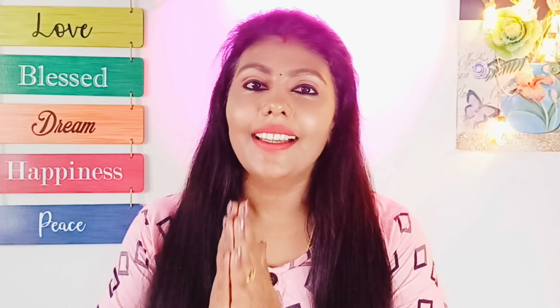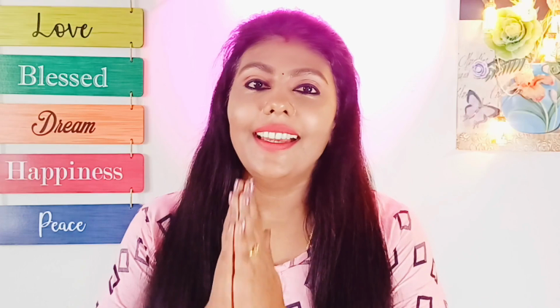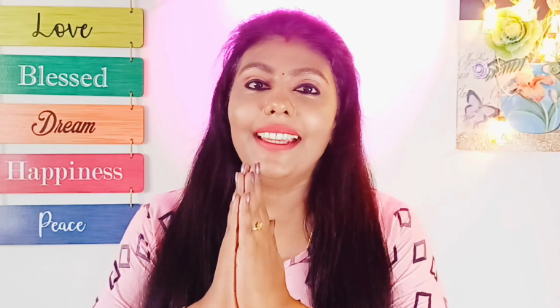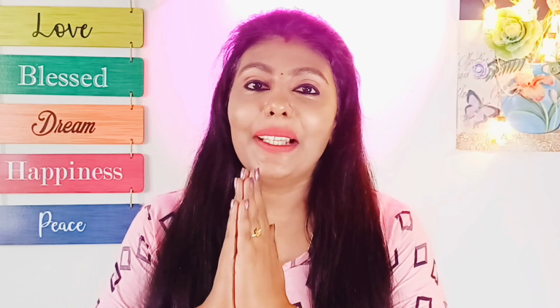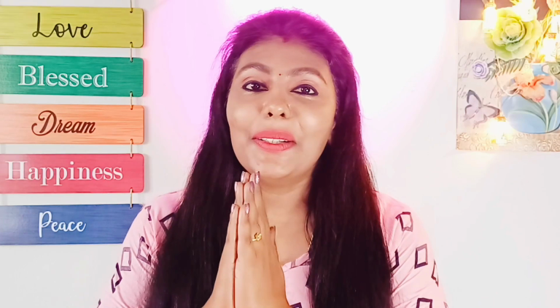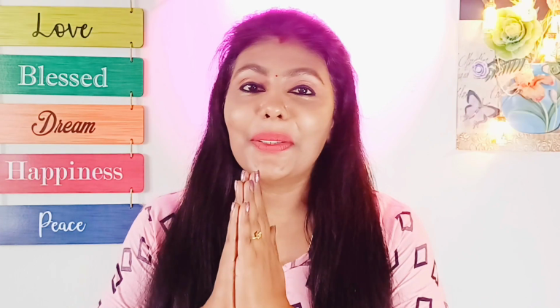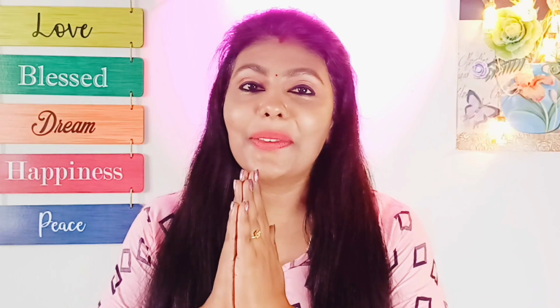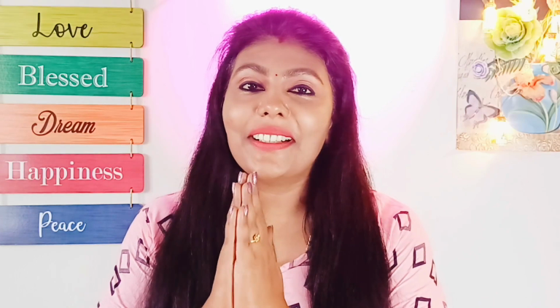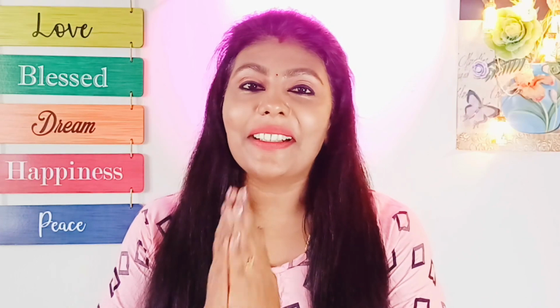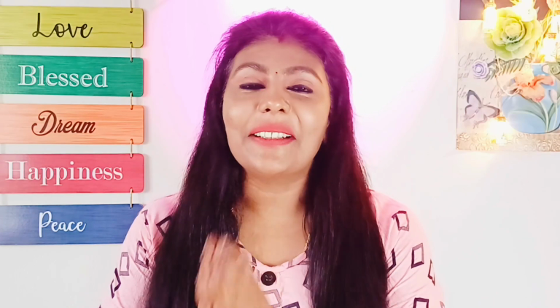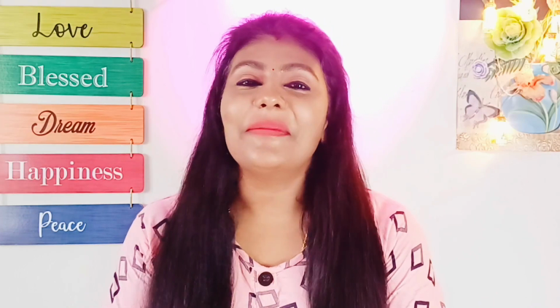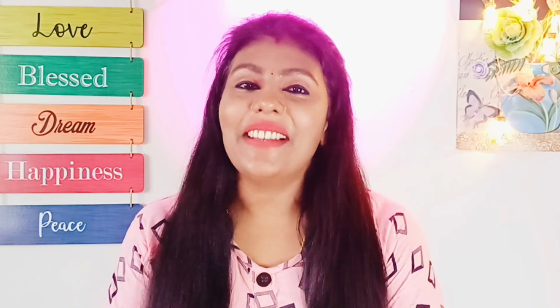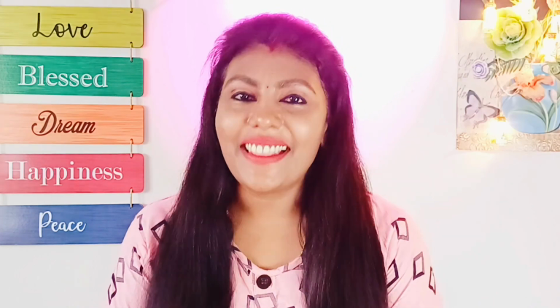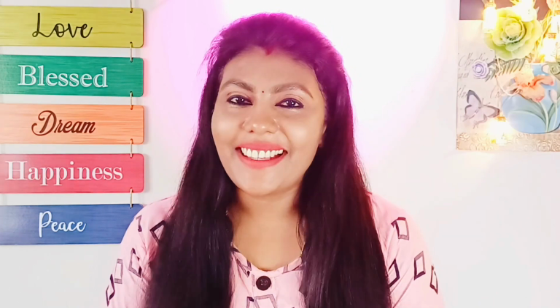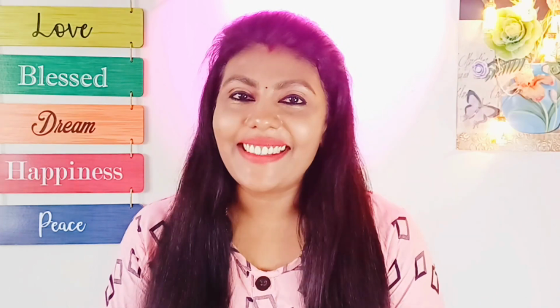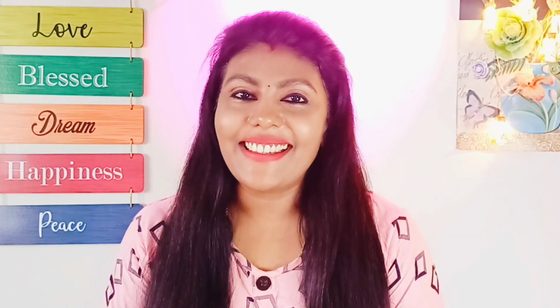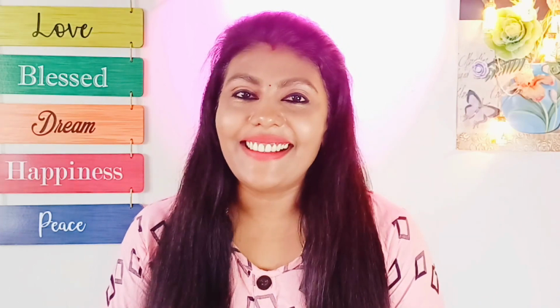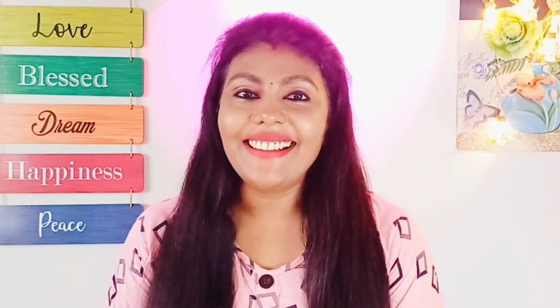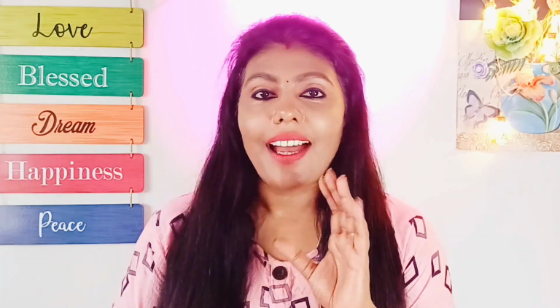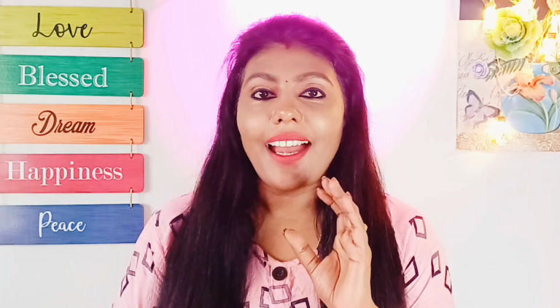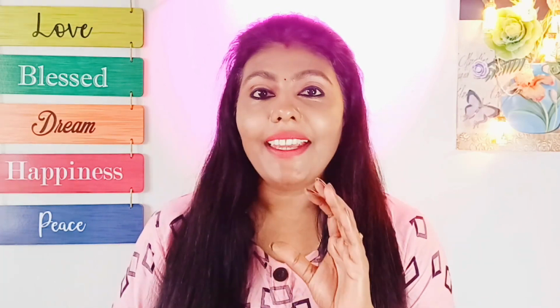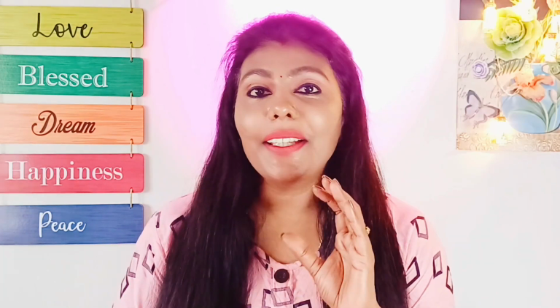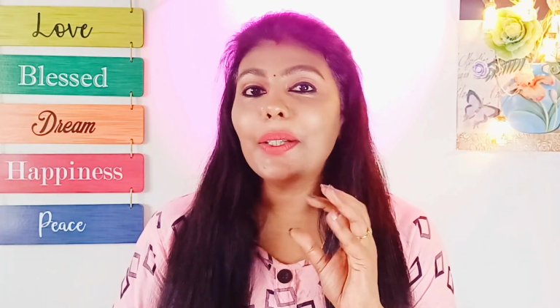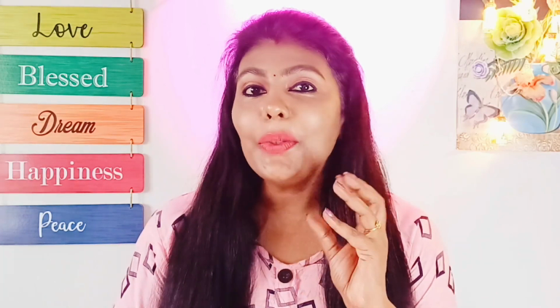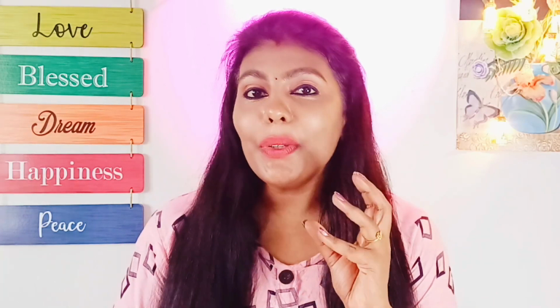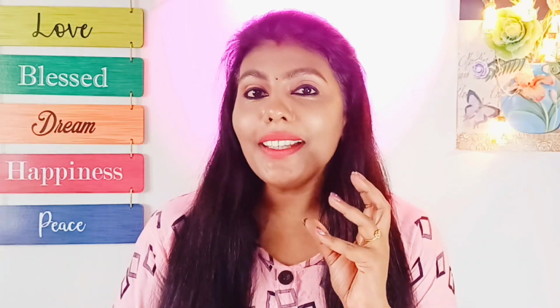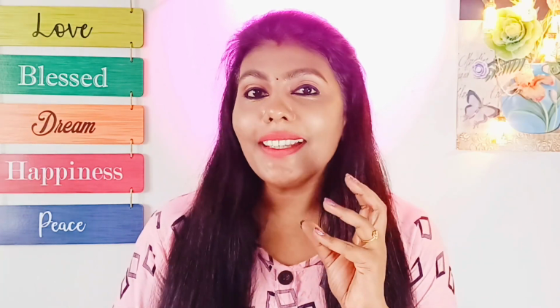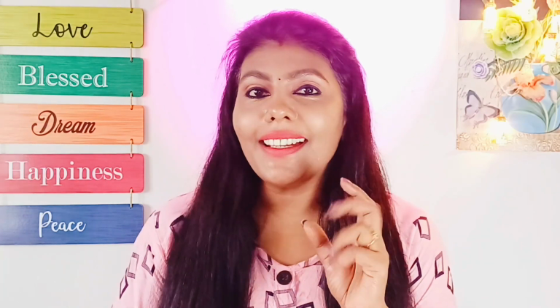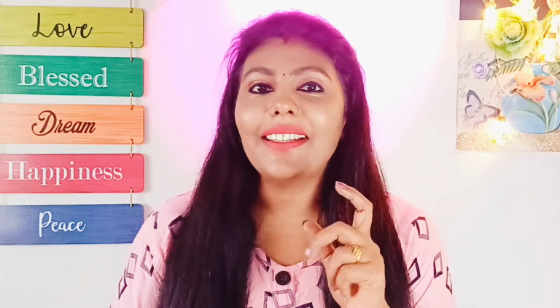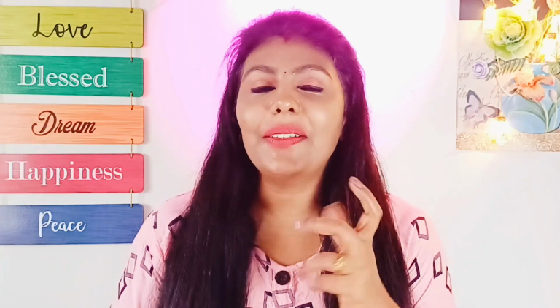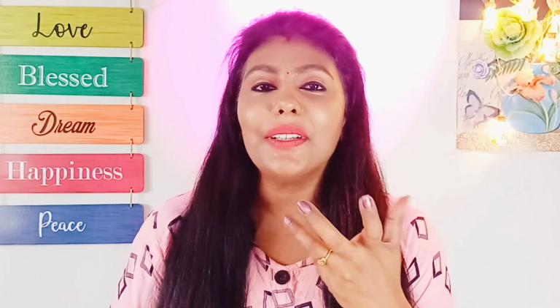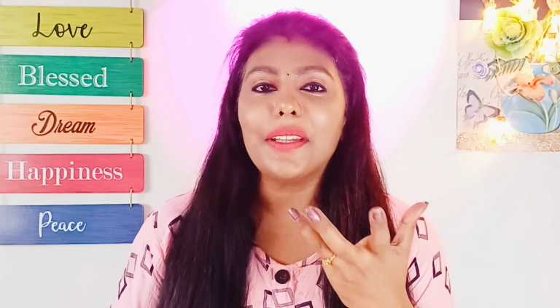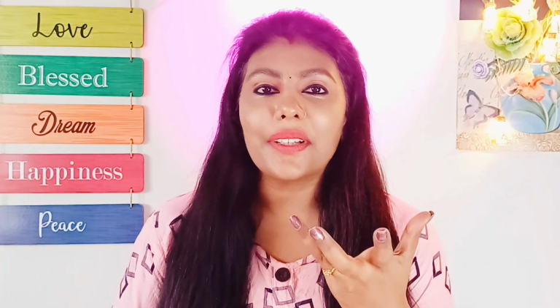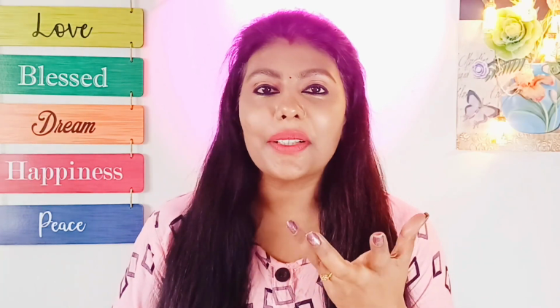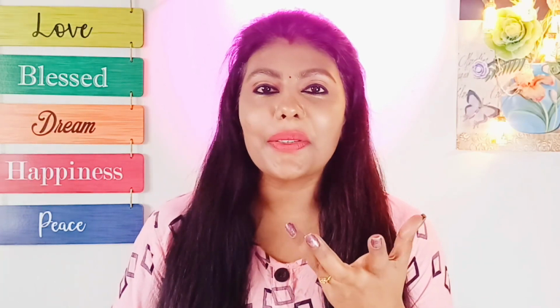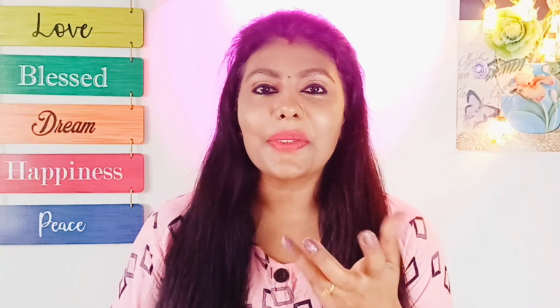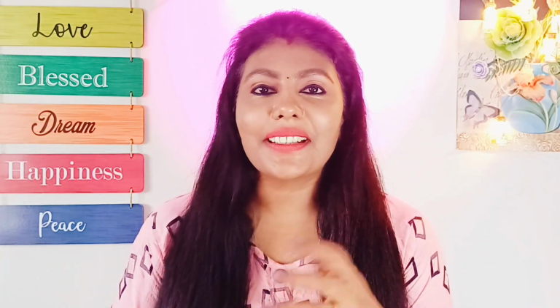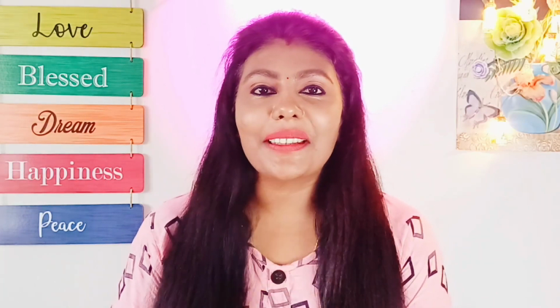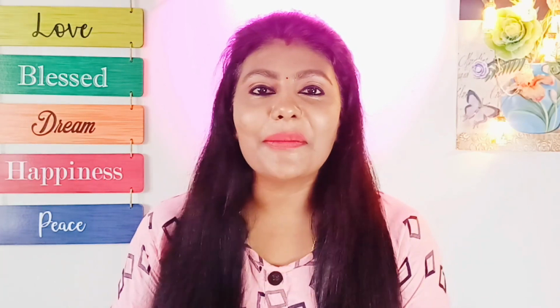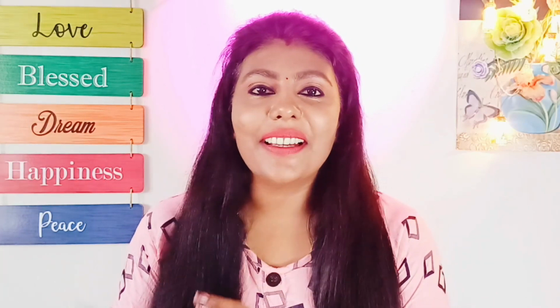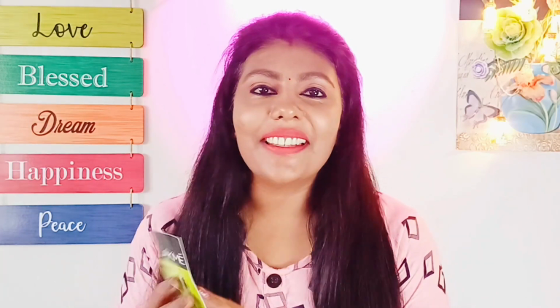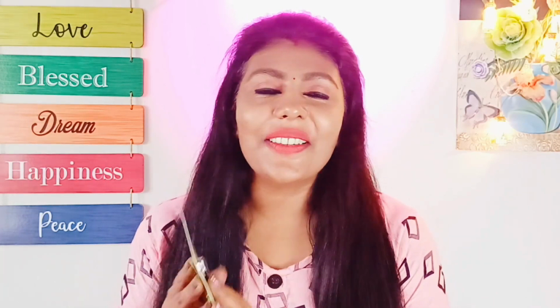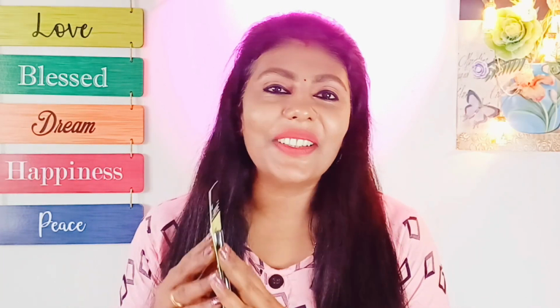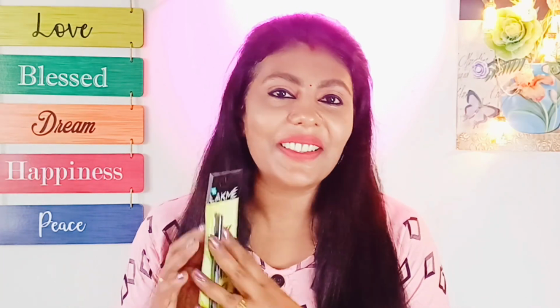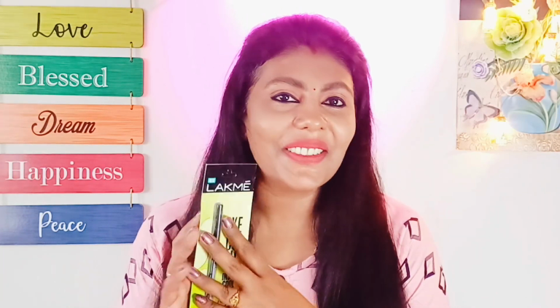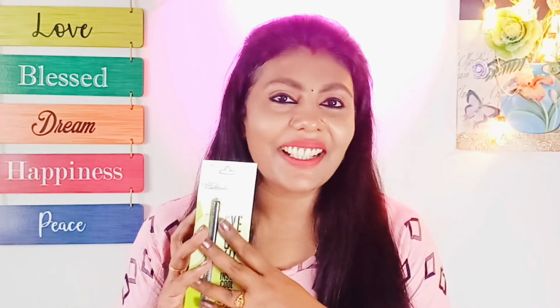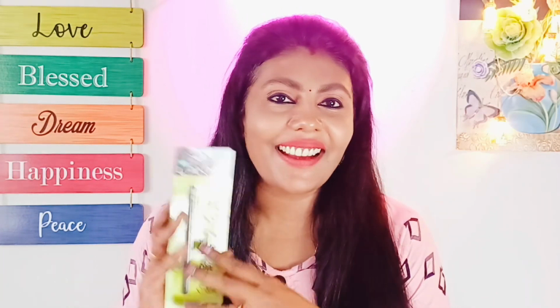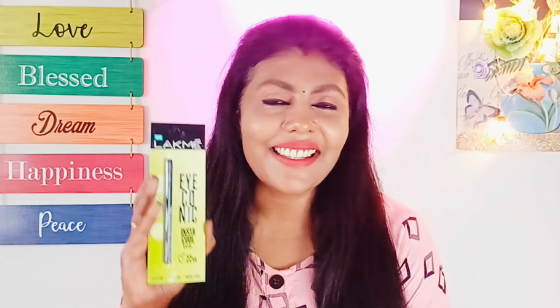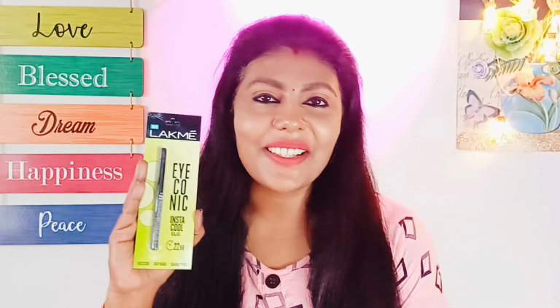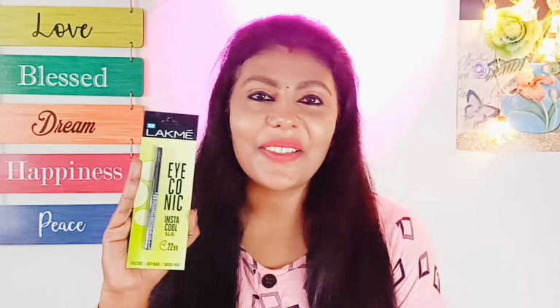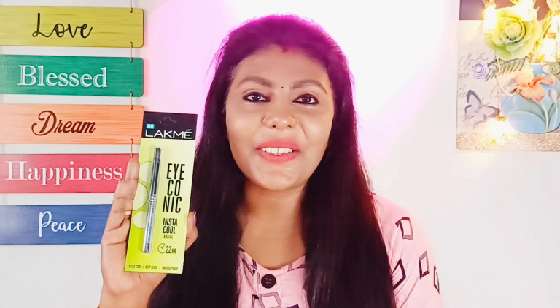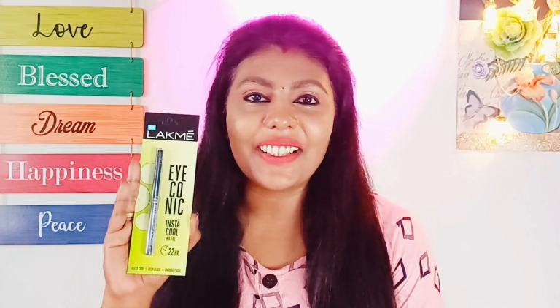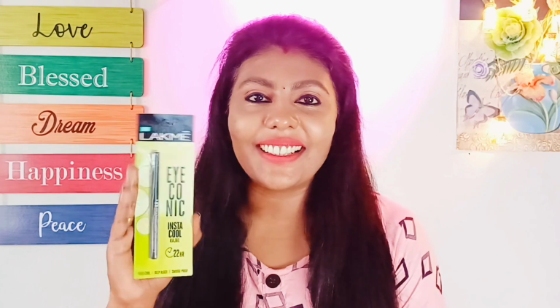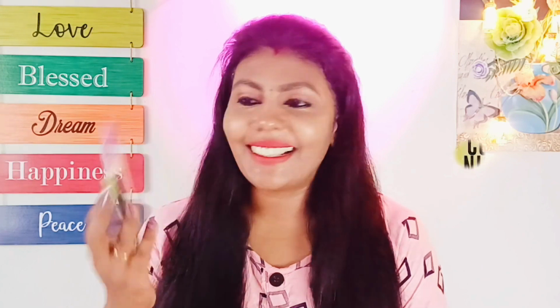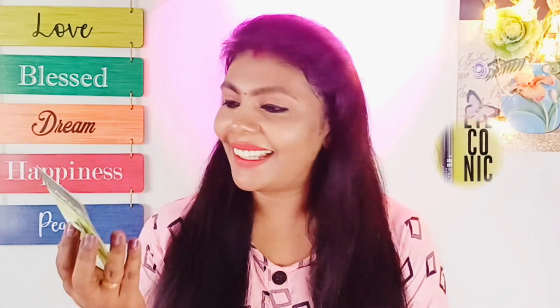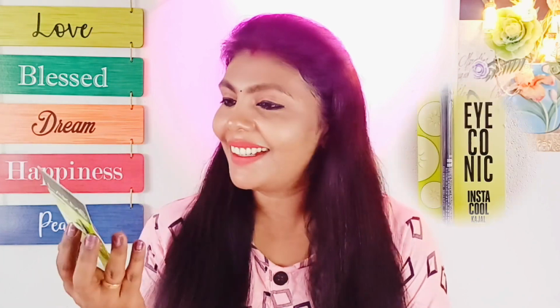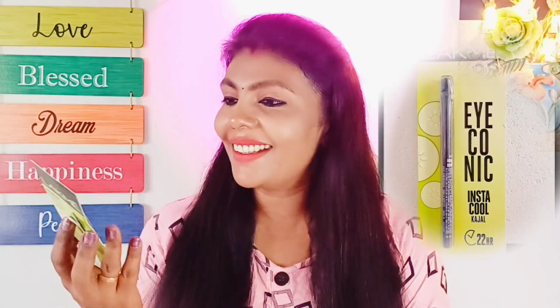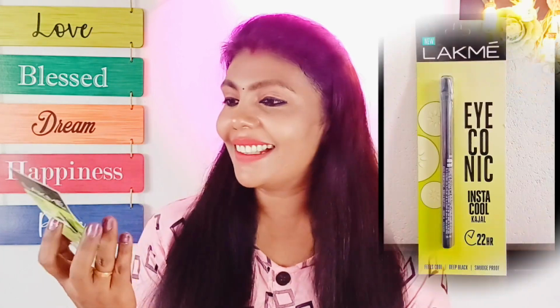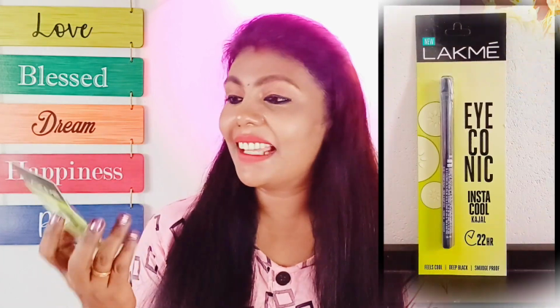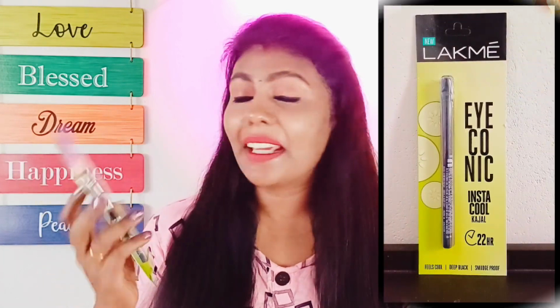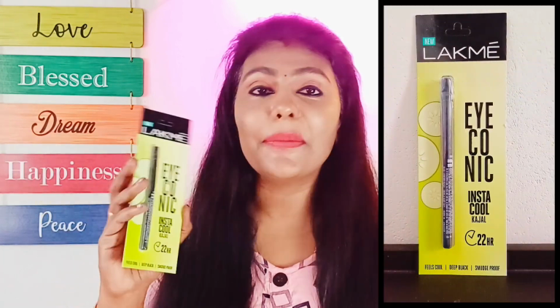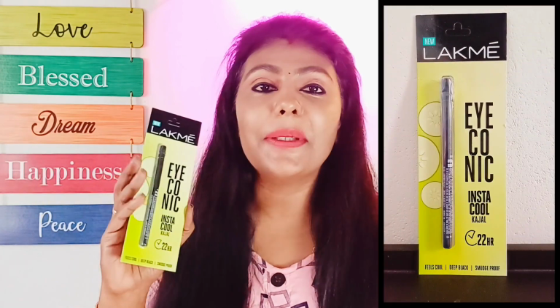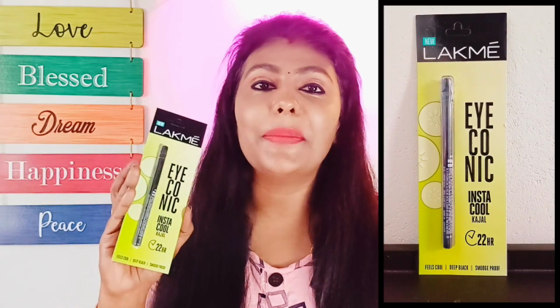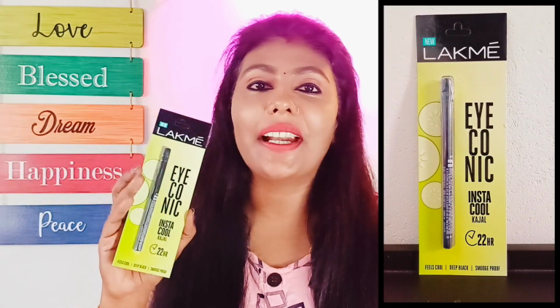Hello everyone, my name is Nandashtalian. If you have an eye cooling effect, you will have a Kajal brand. This is Lakme brand.